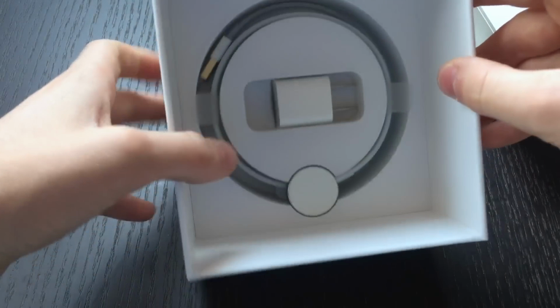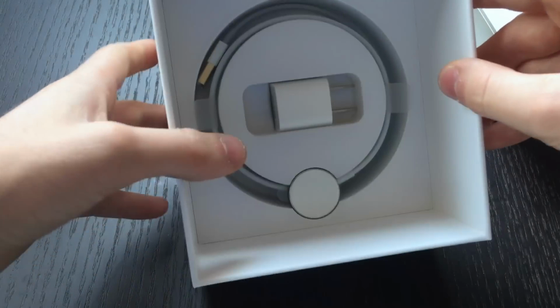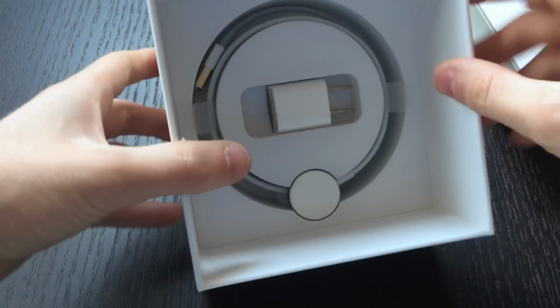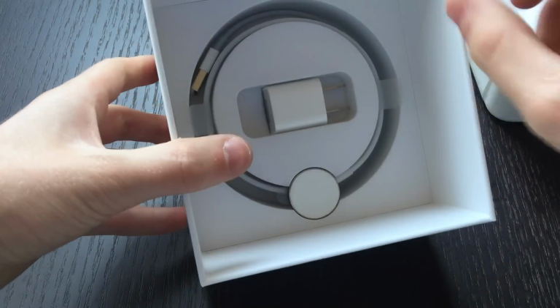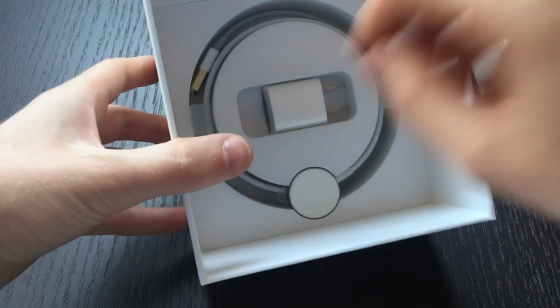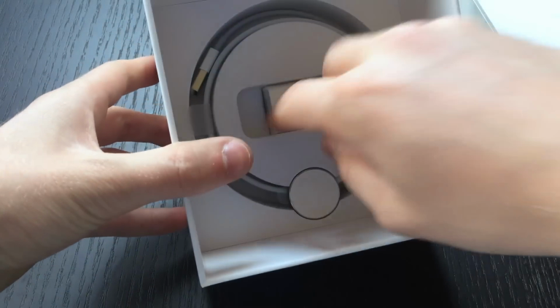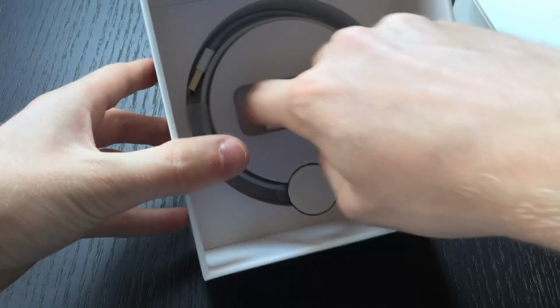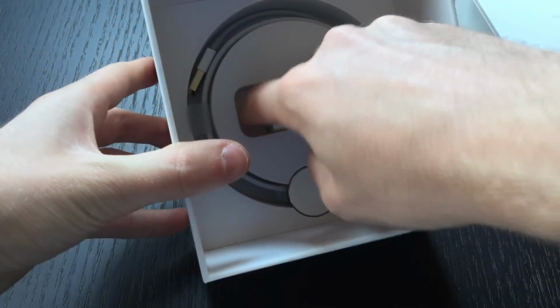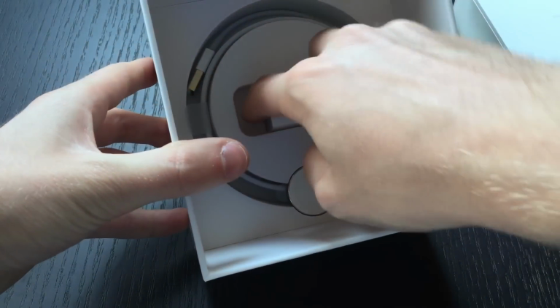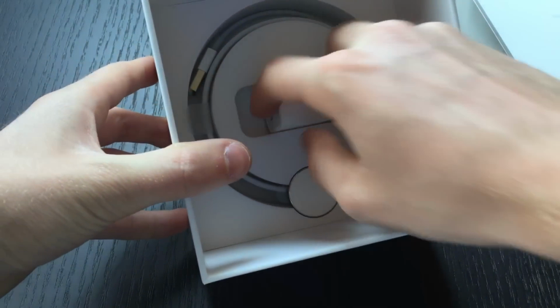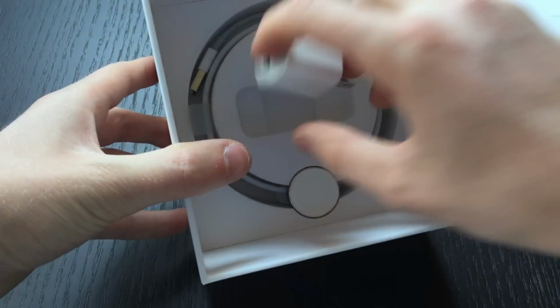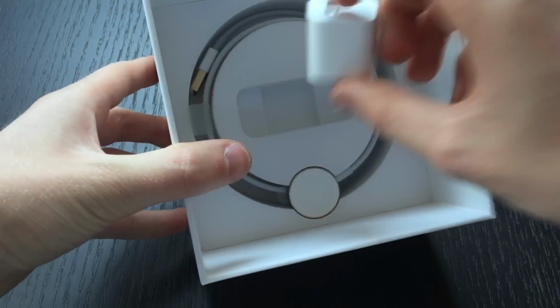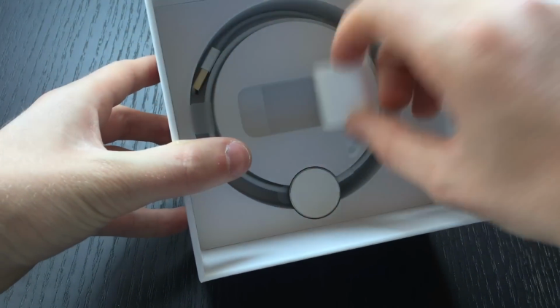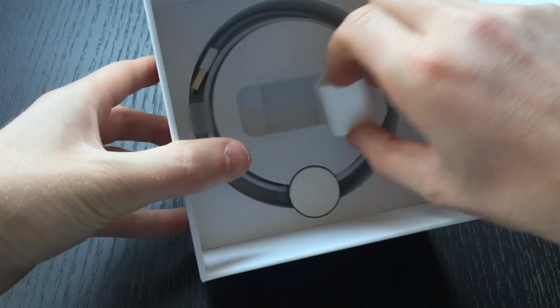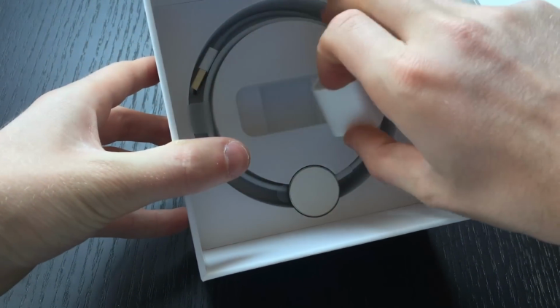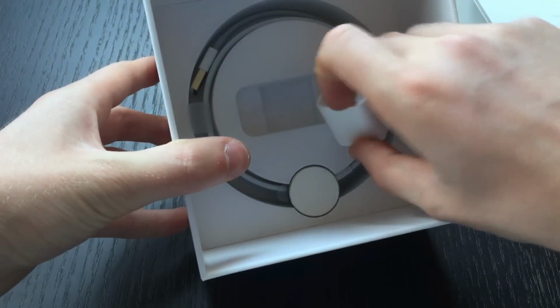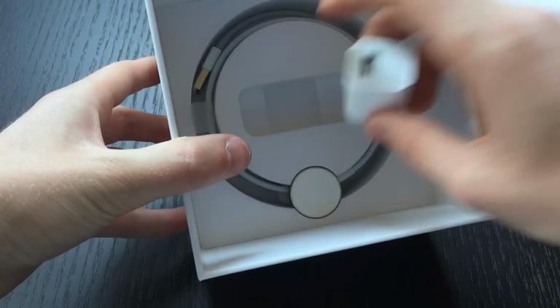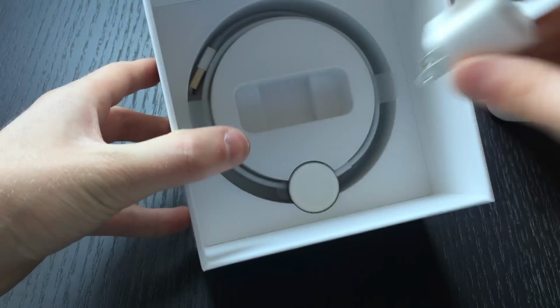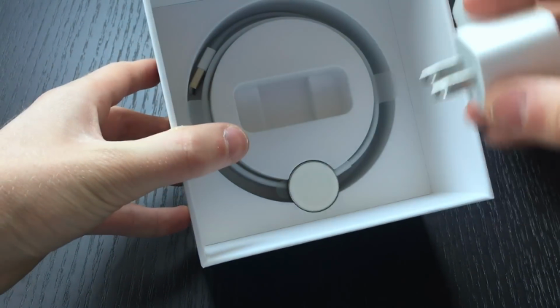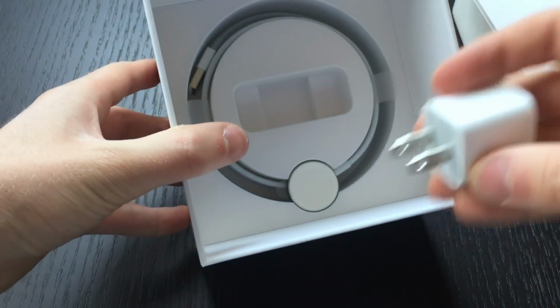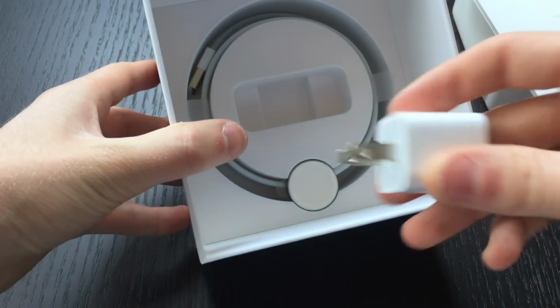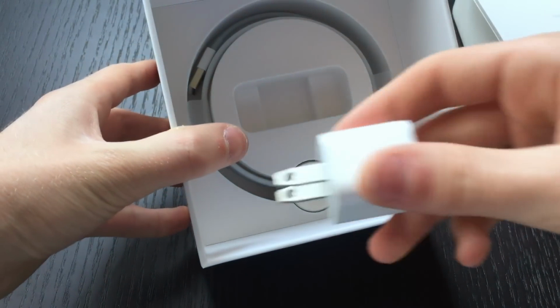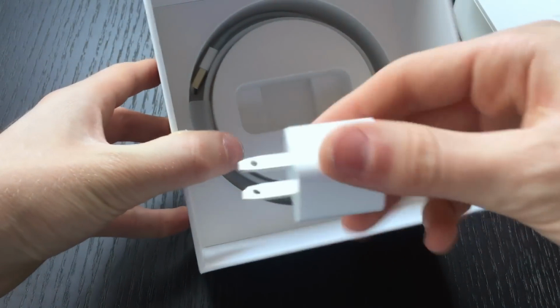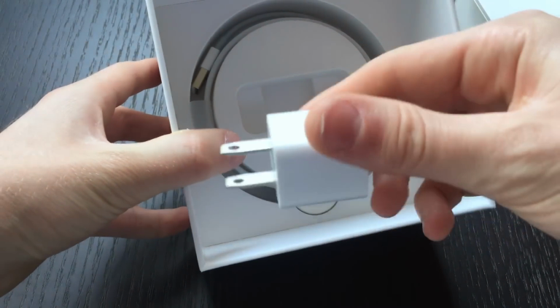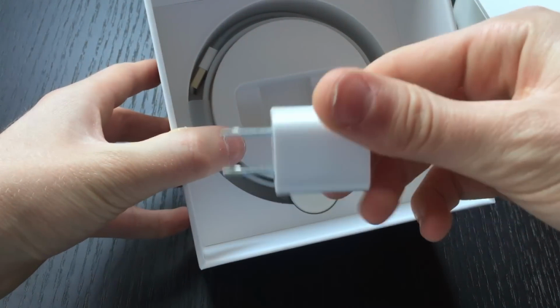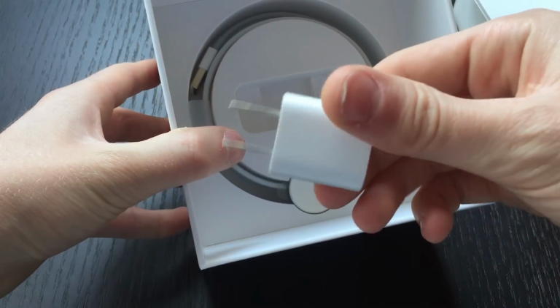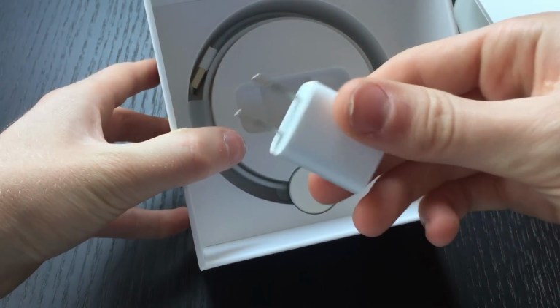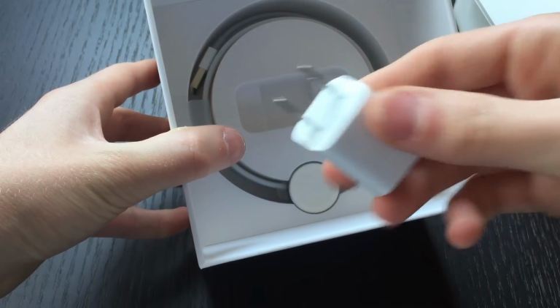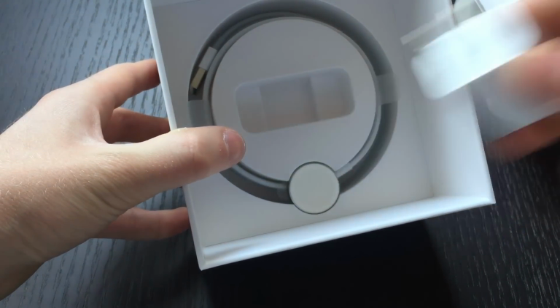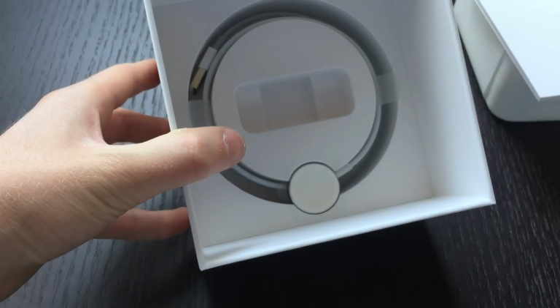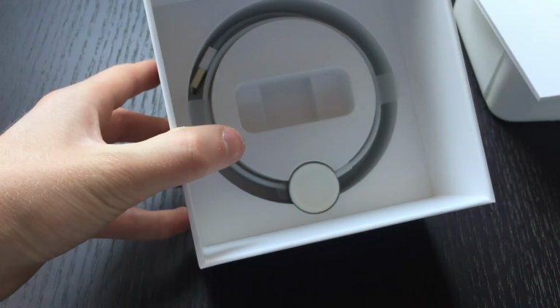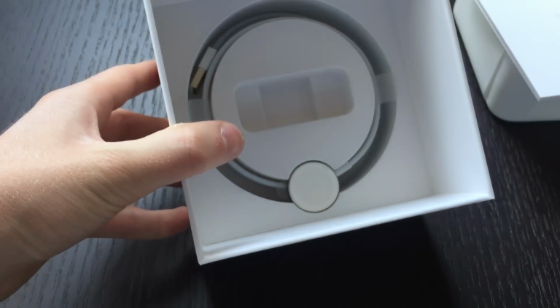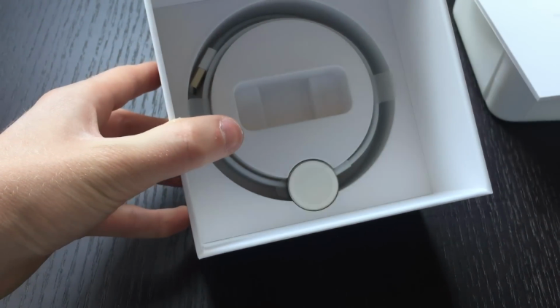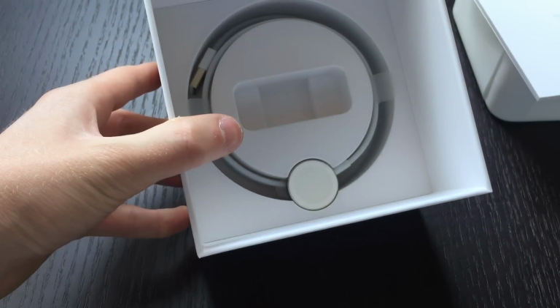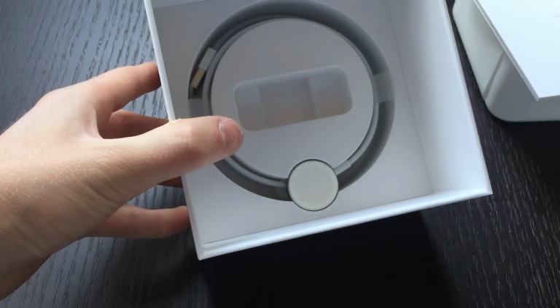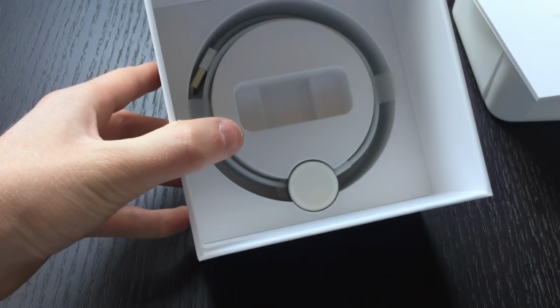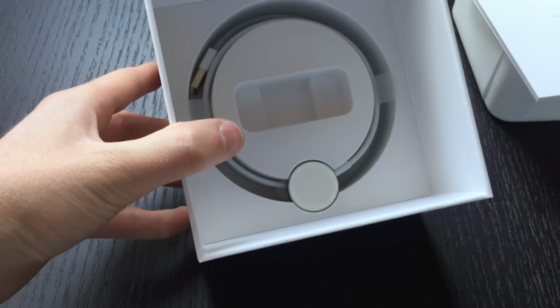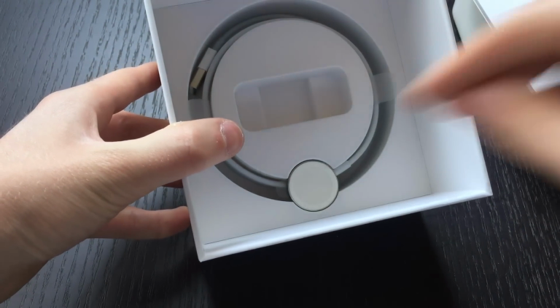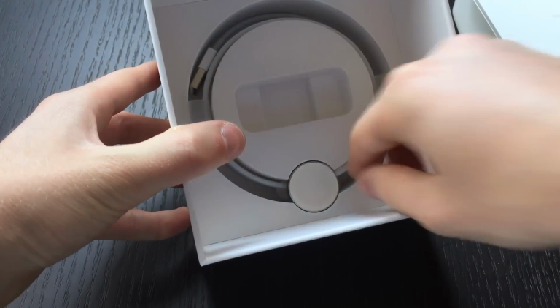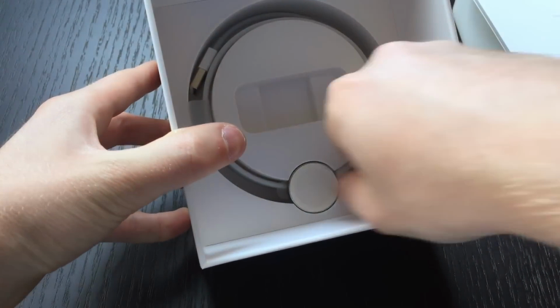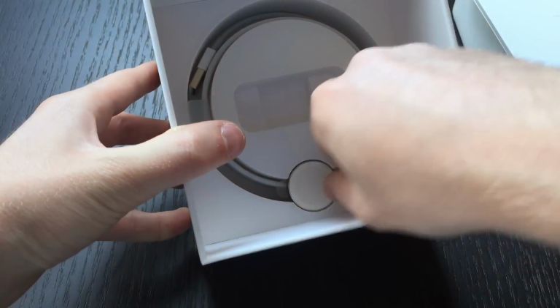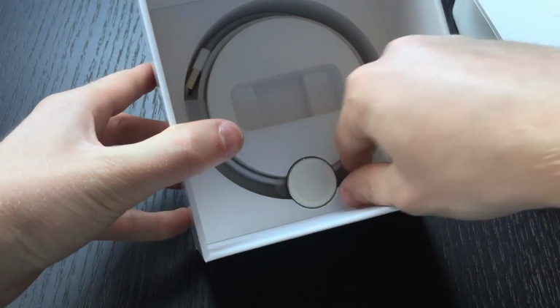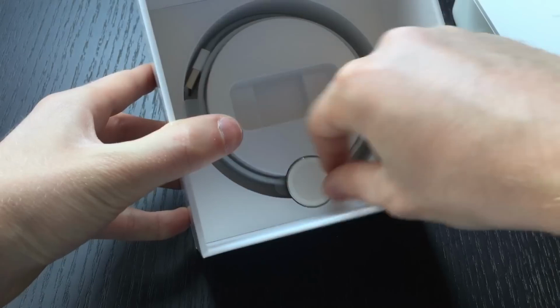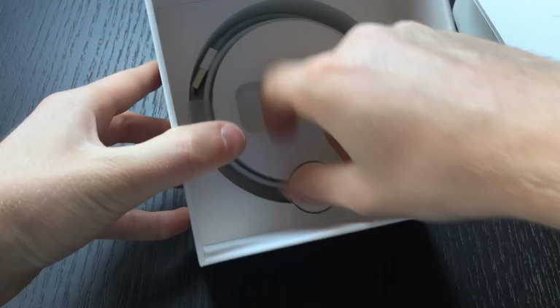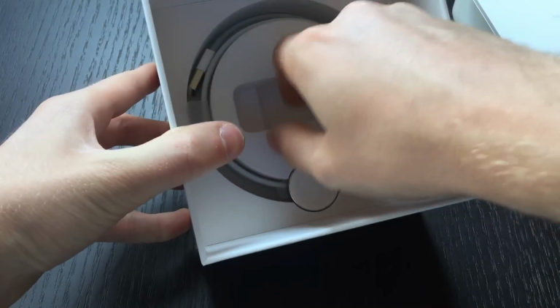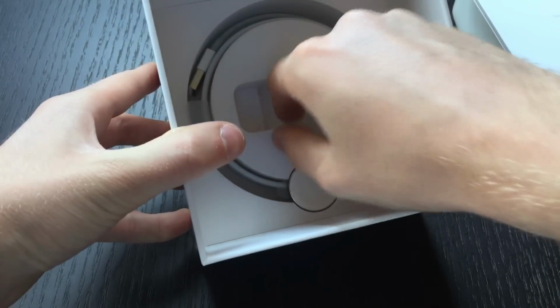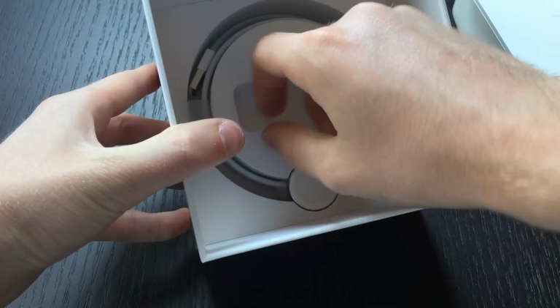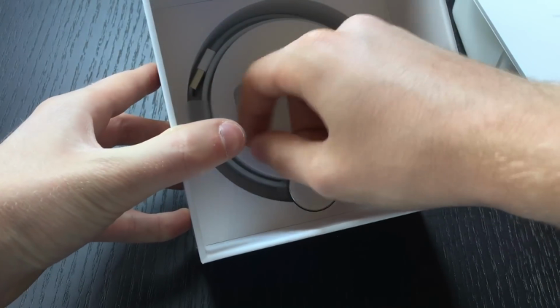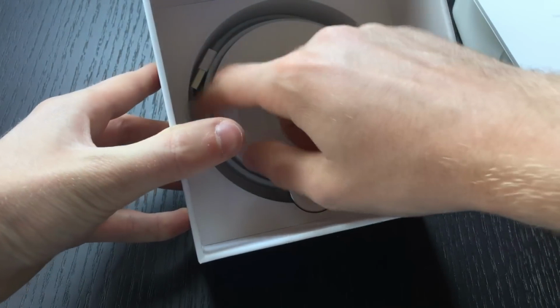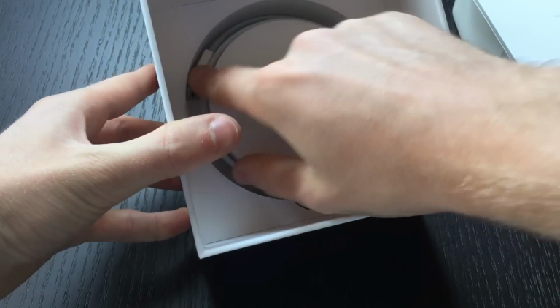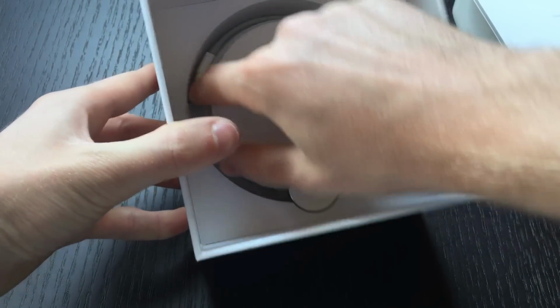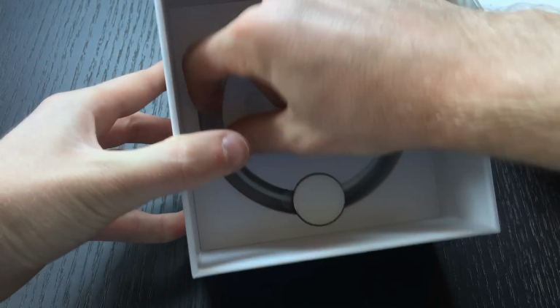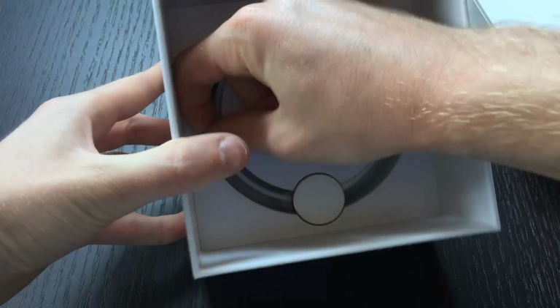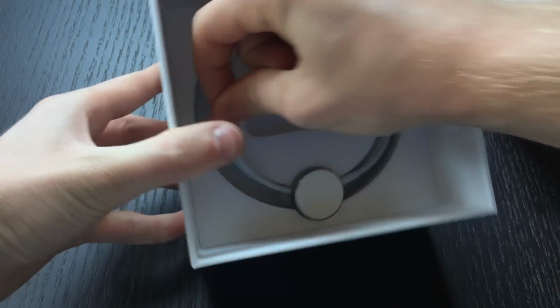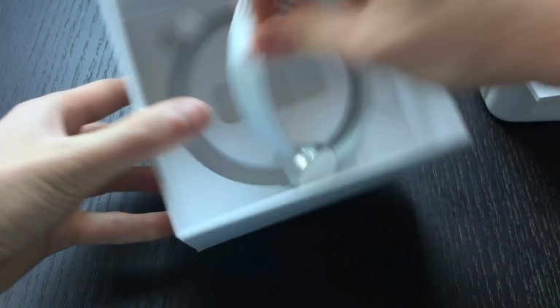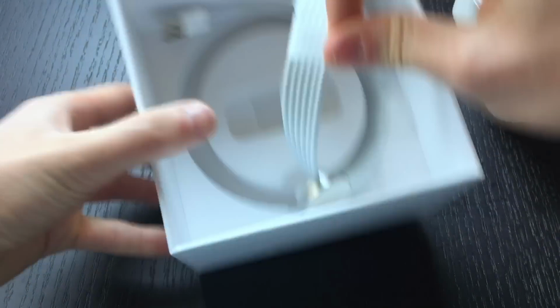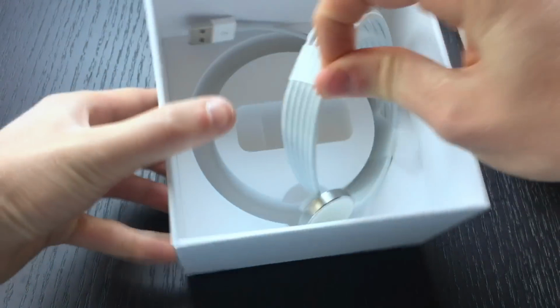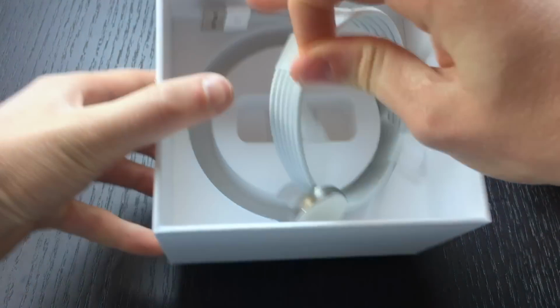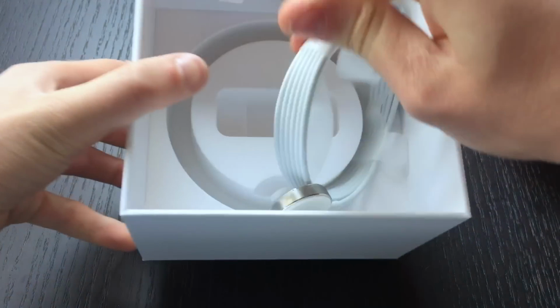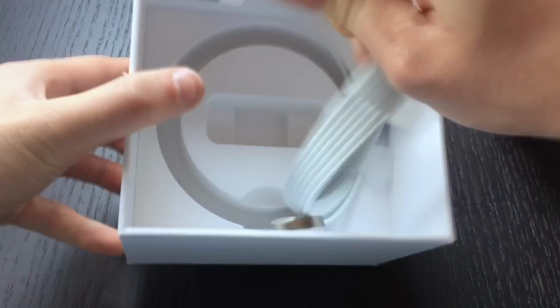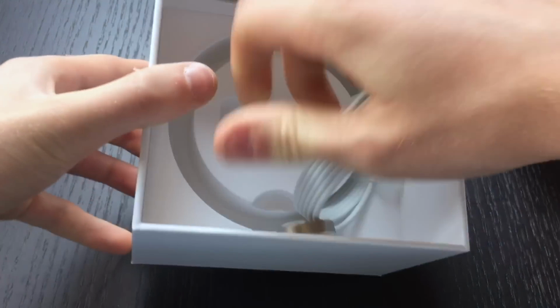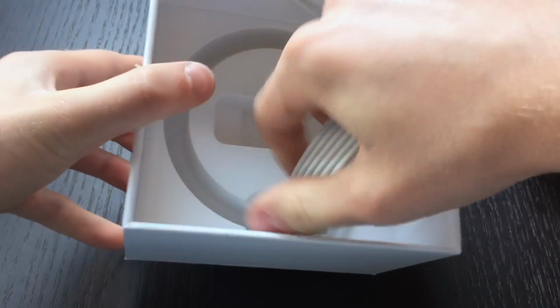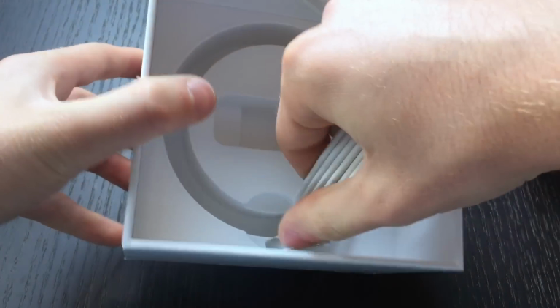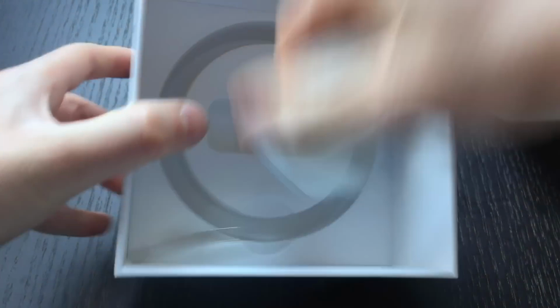Below we have the USB to wall connector and the Apple Watch charger.